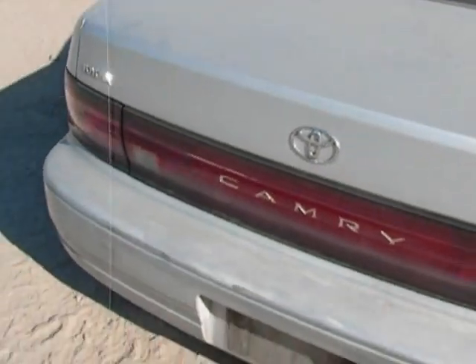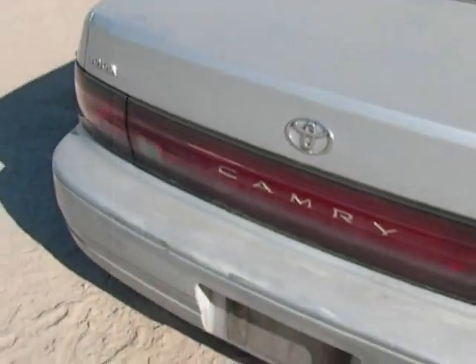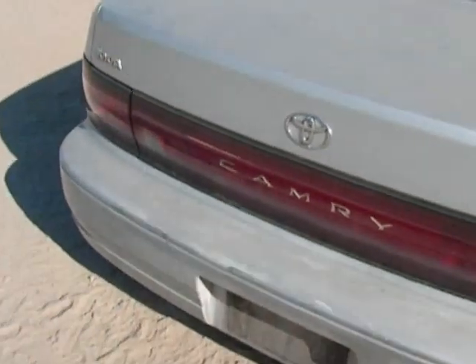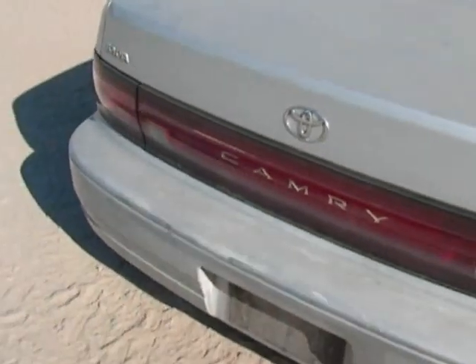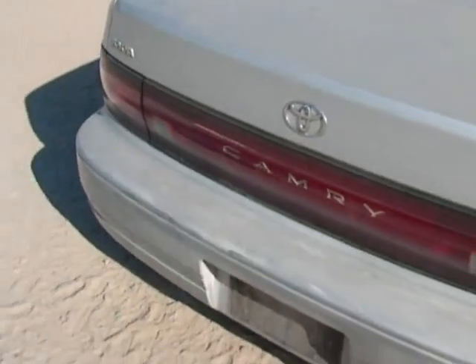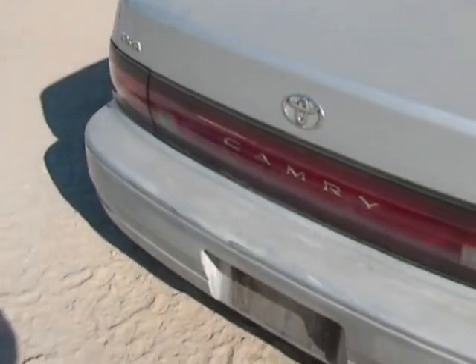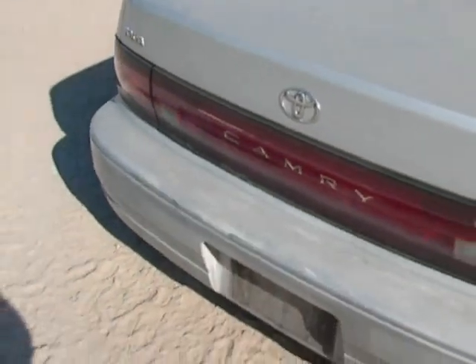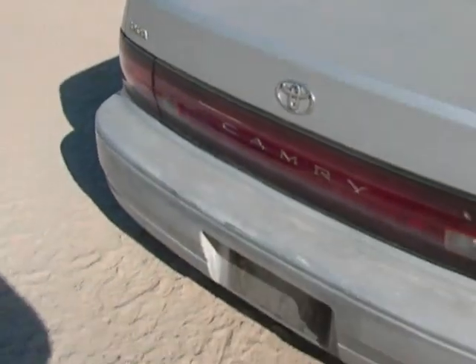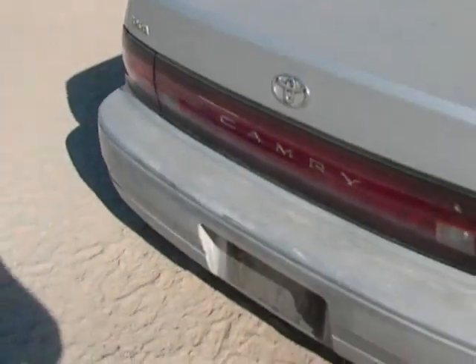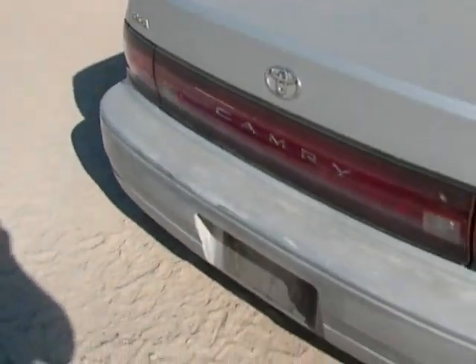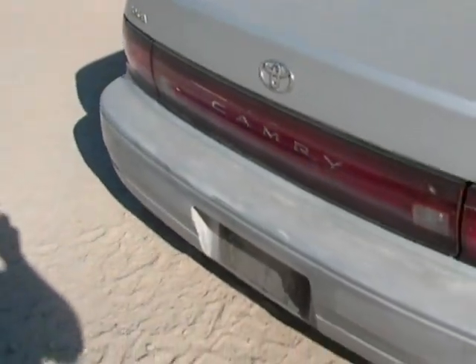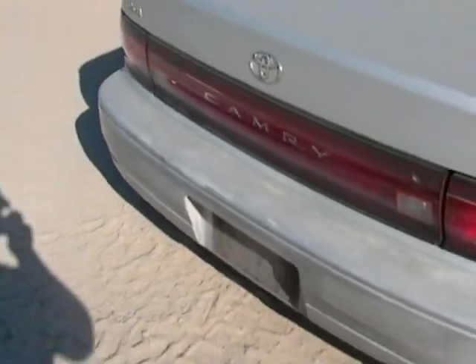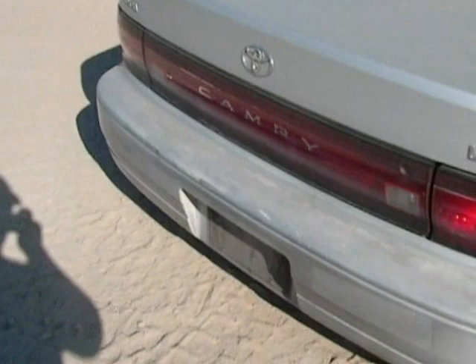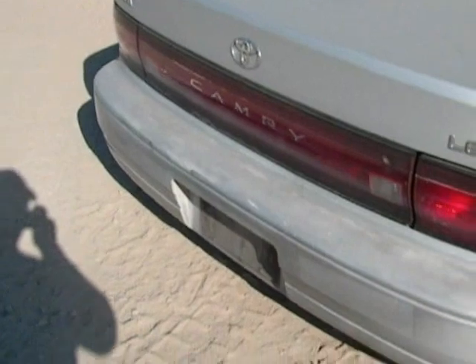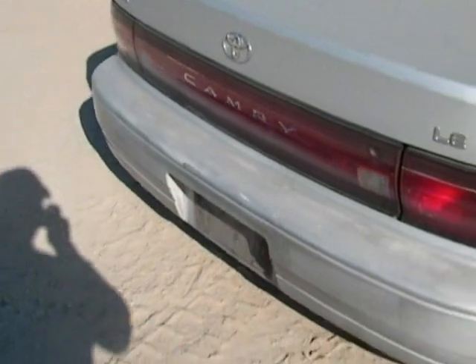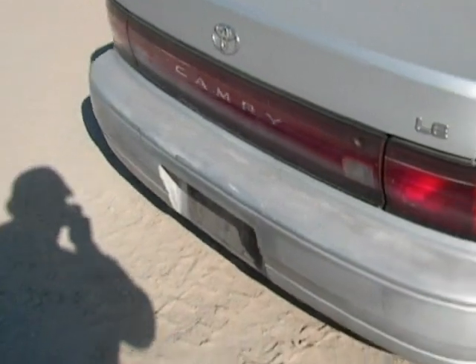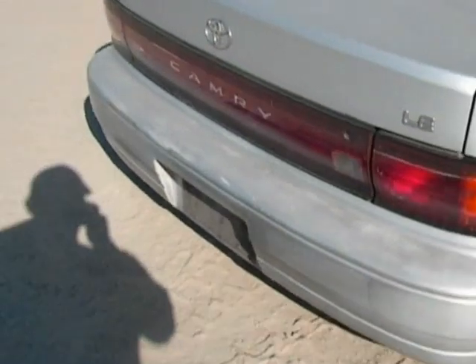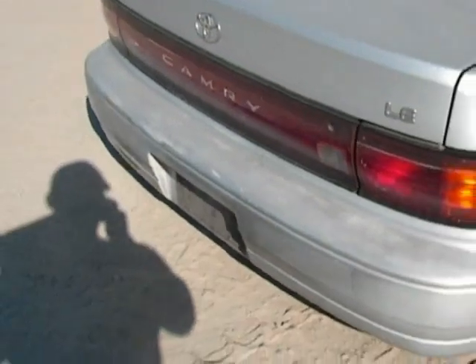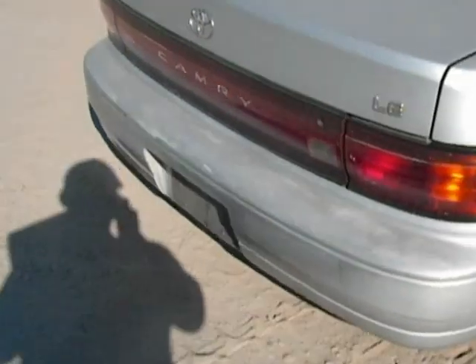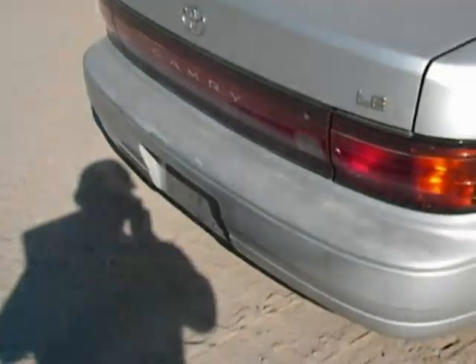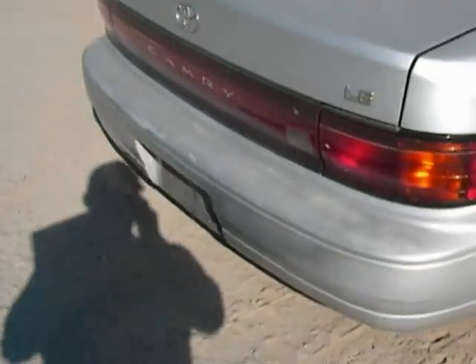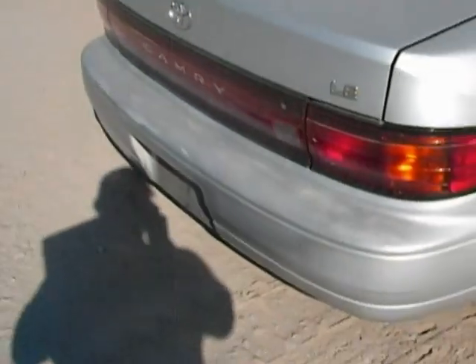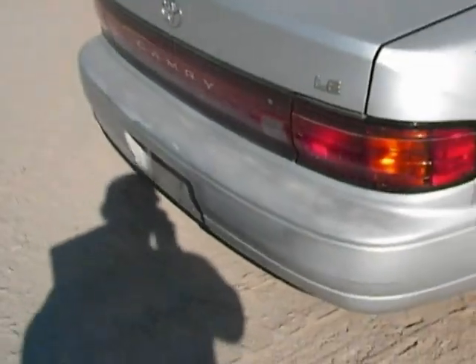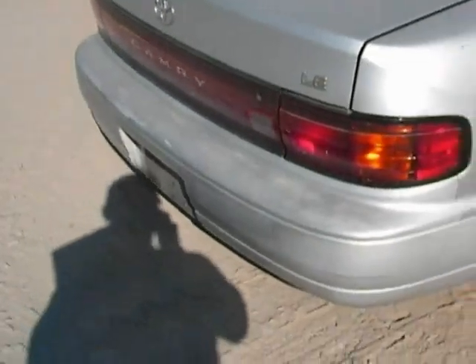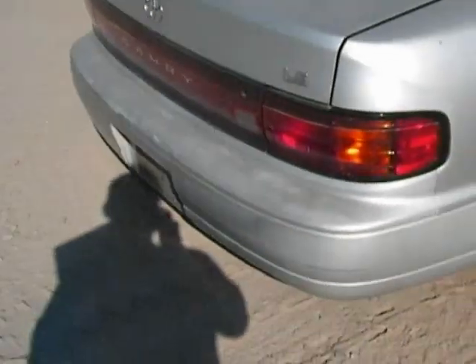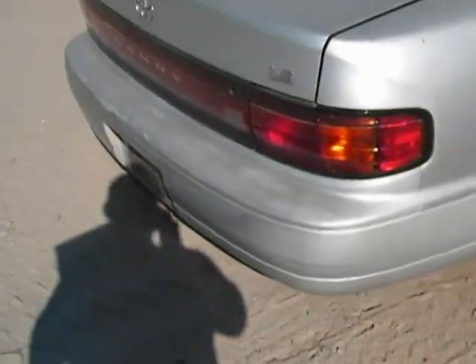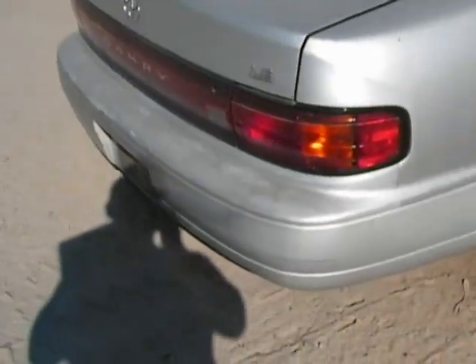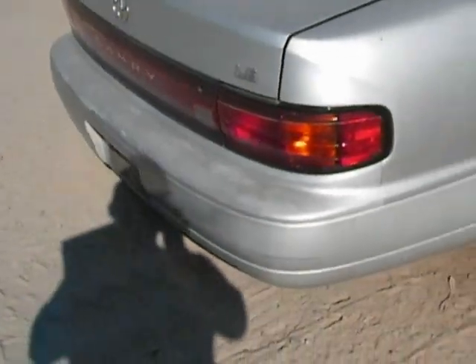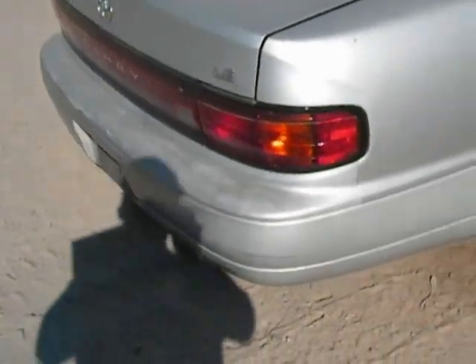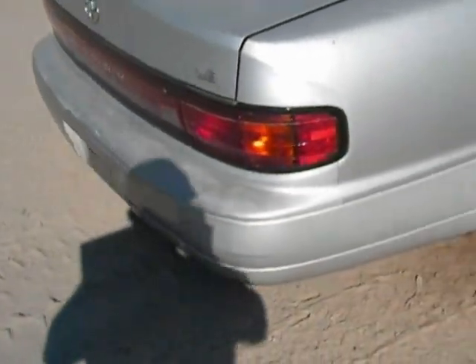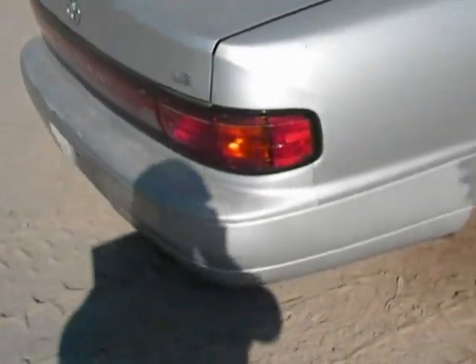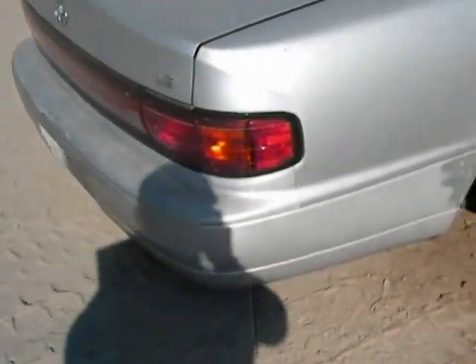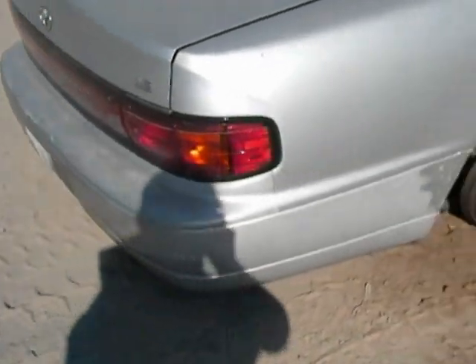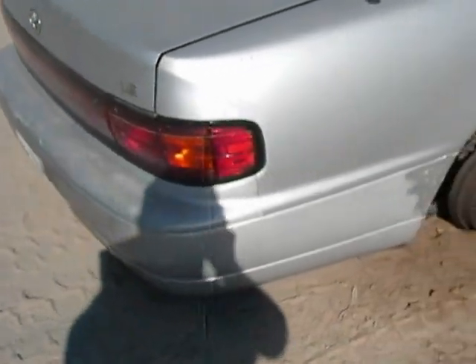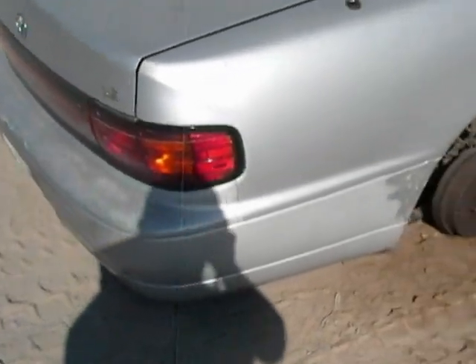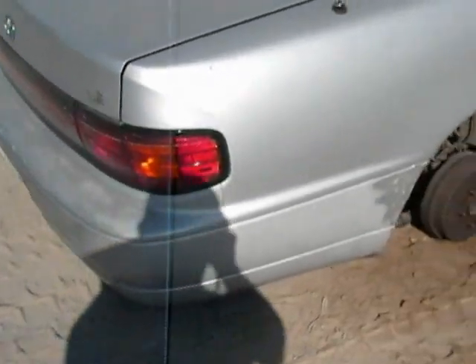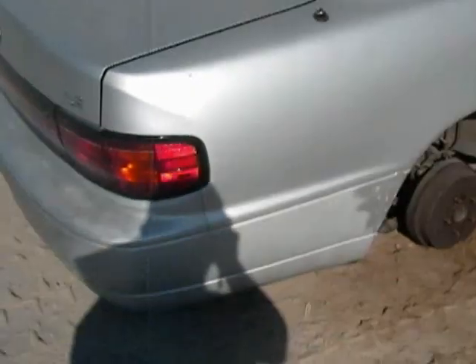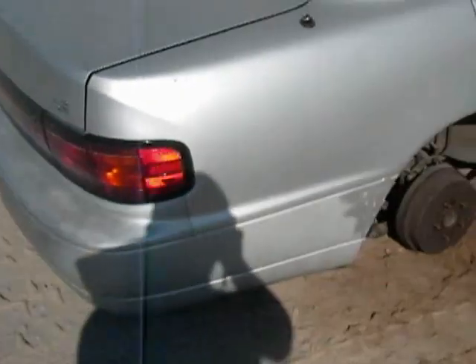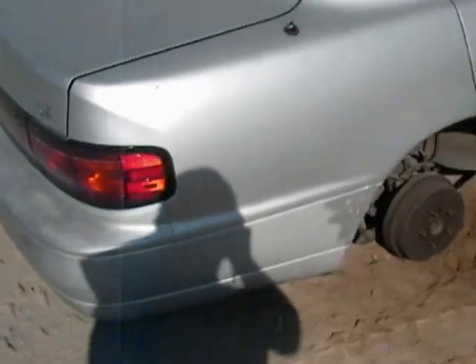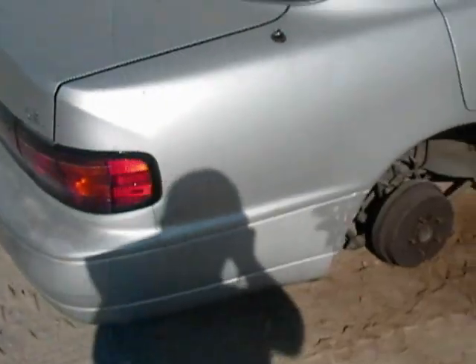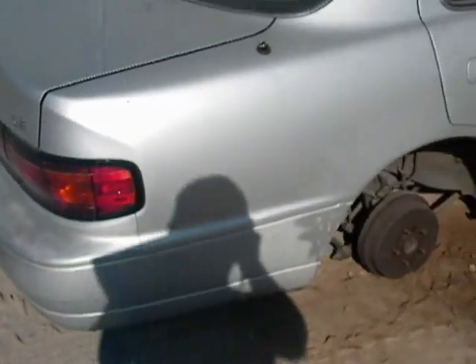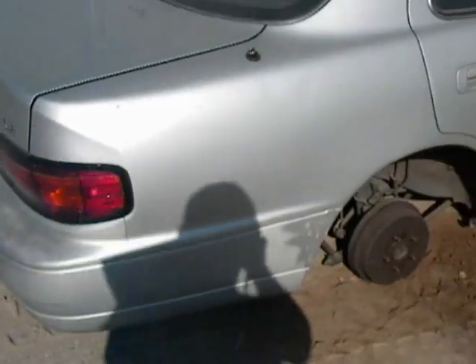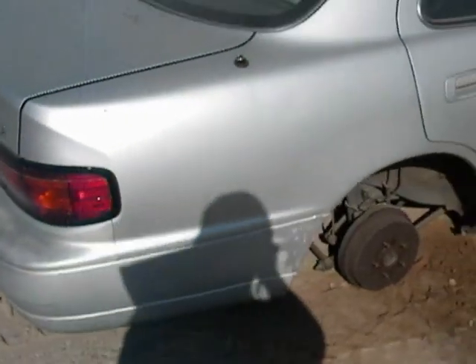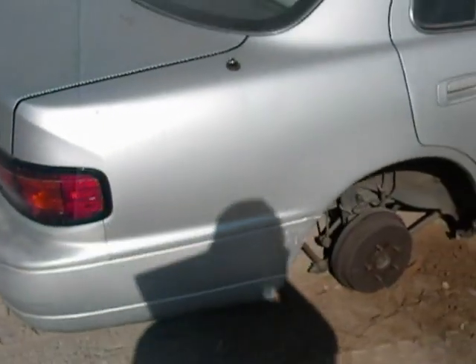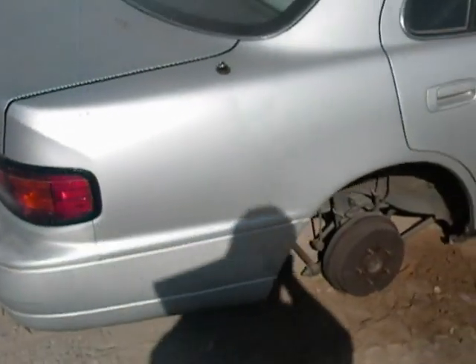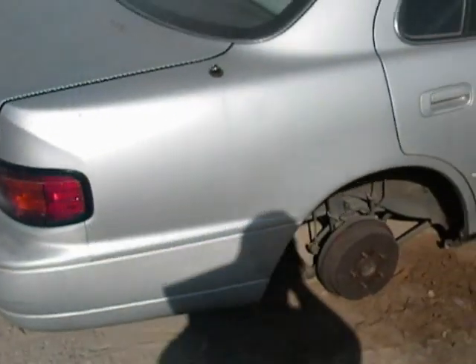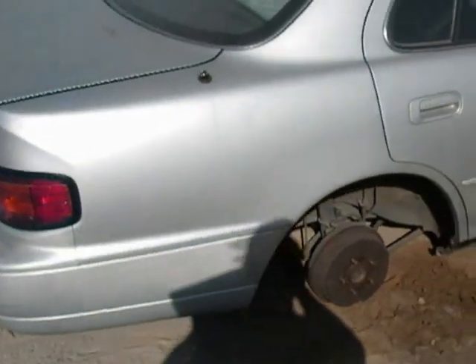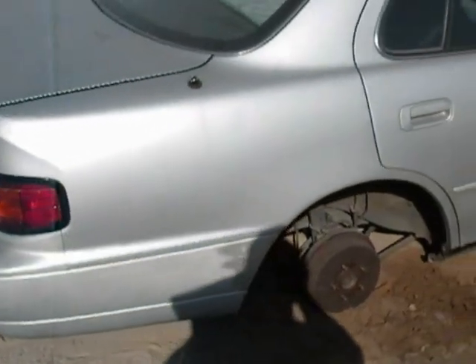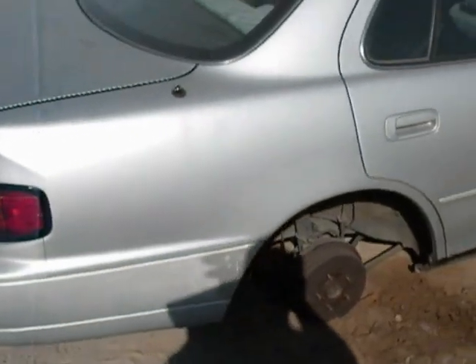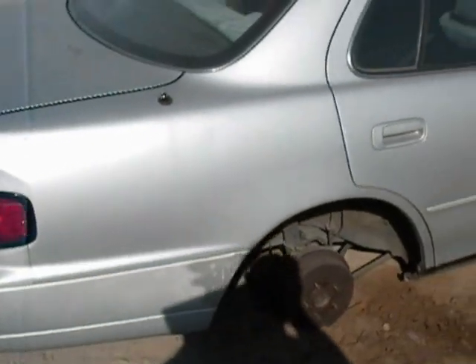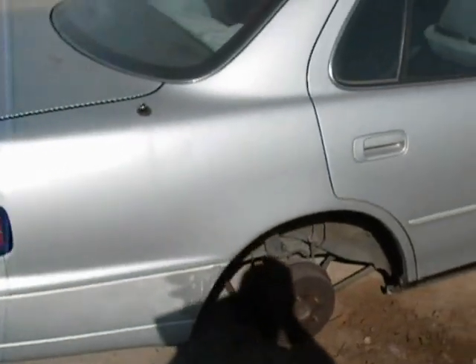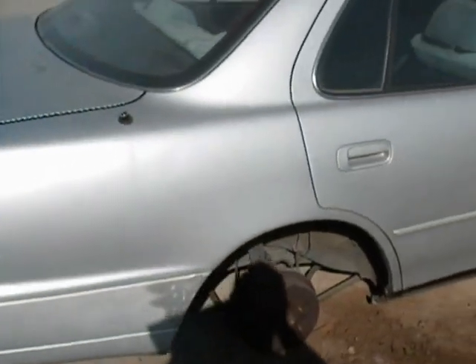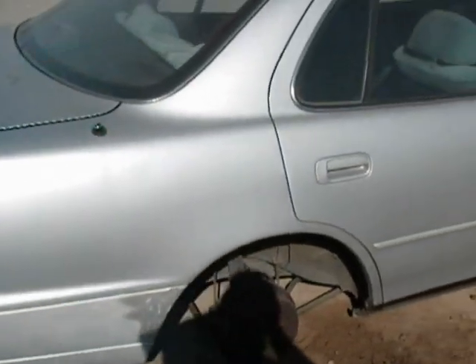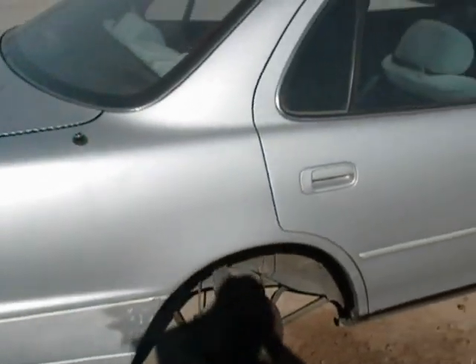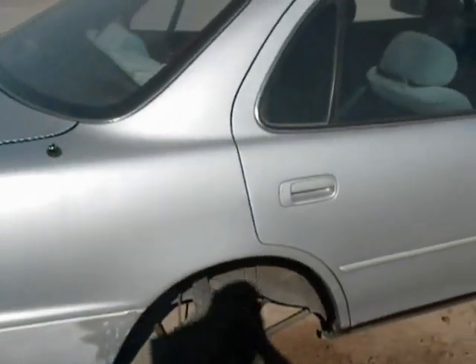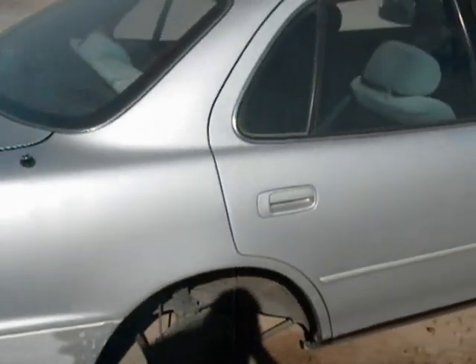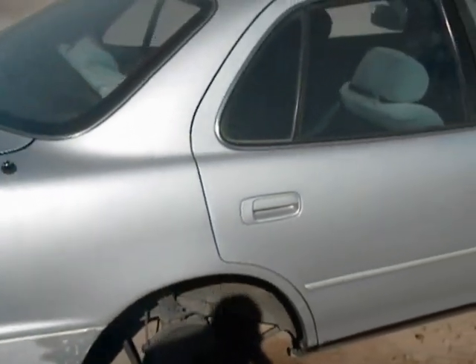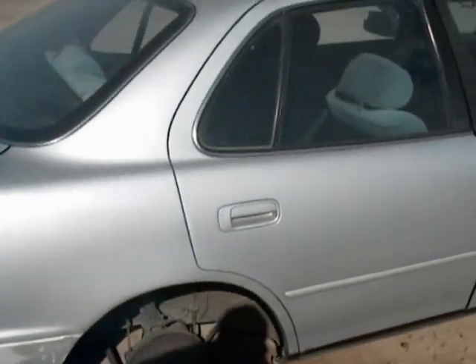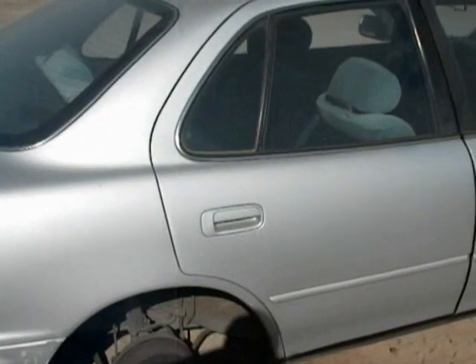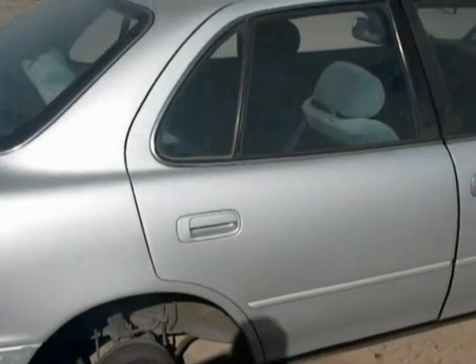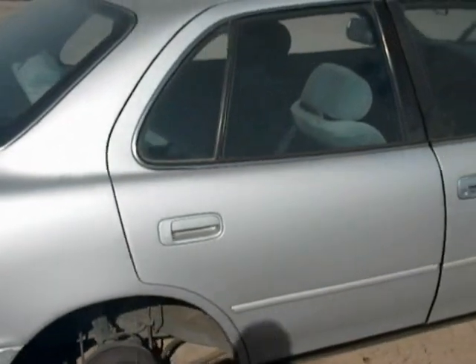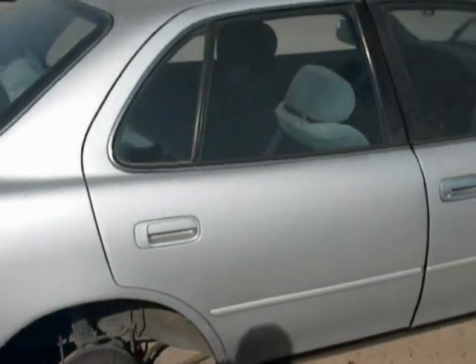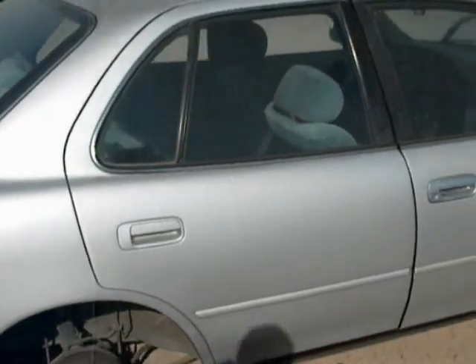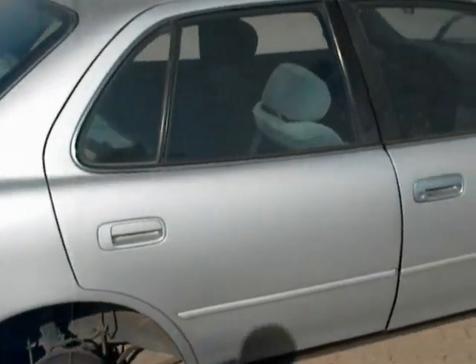The tail lights are good. The rear bumper is okay, but it needs to be repainted. The quarter panel is okay.